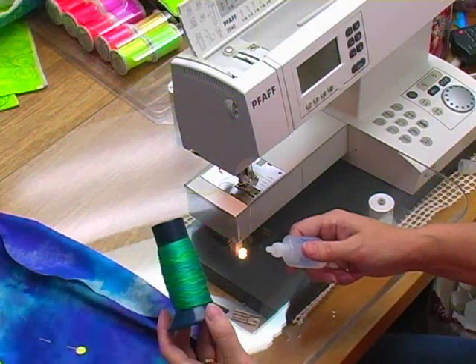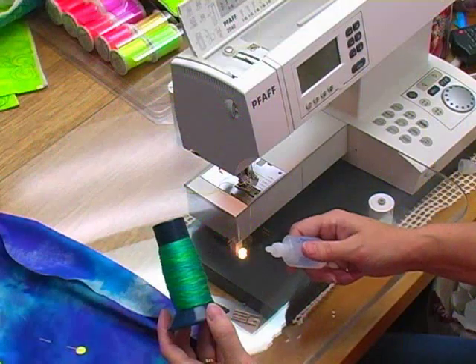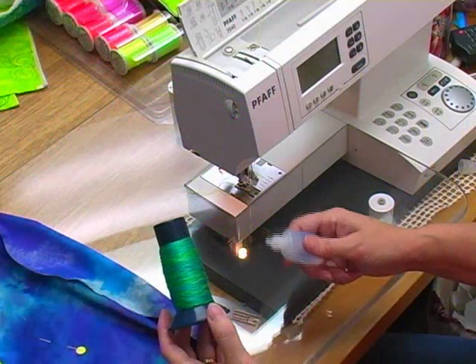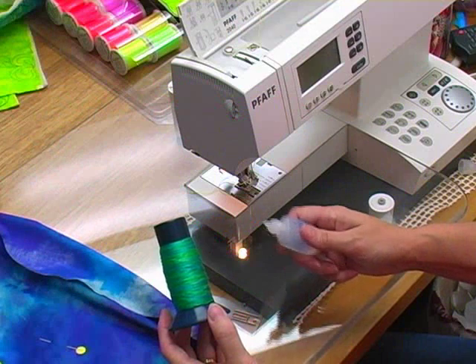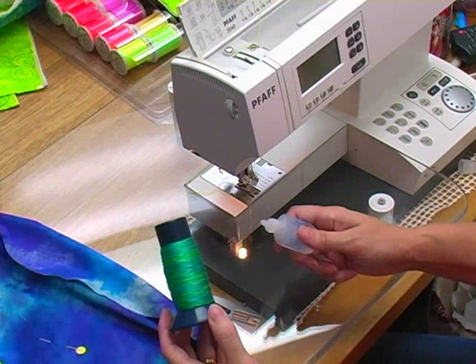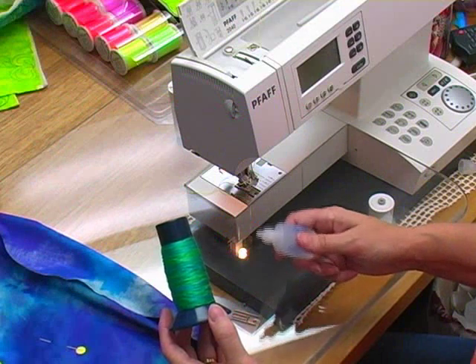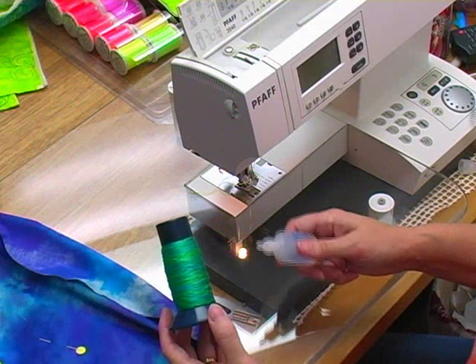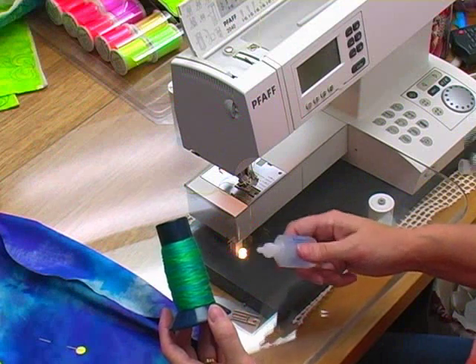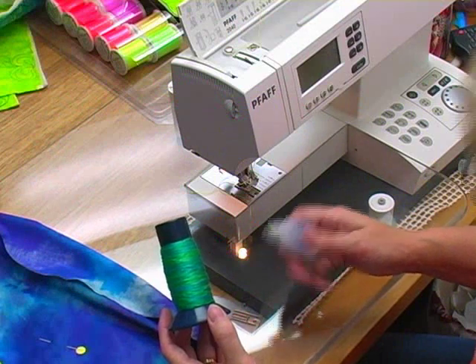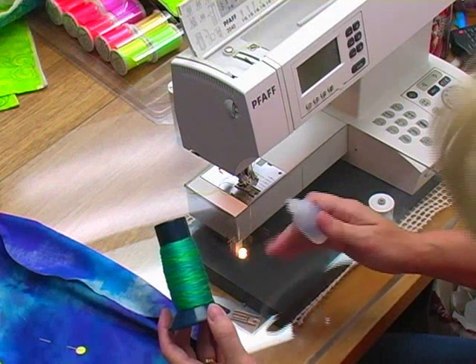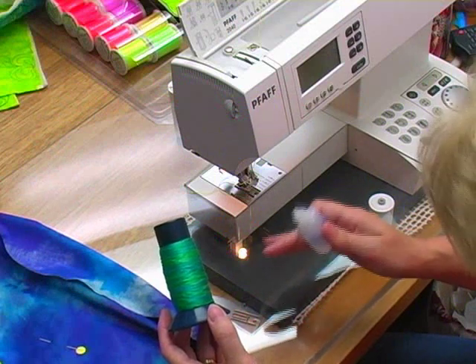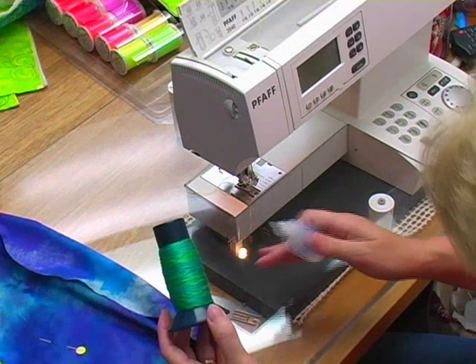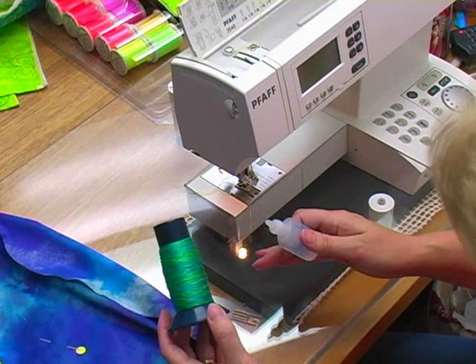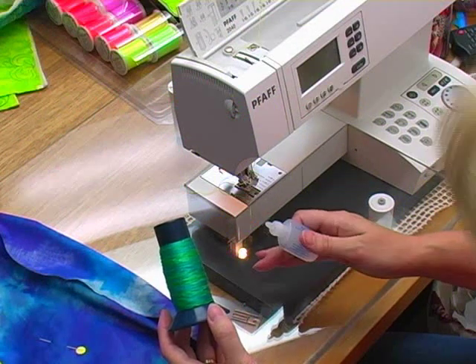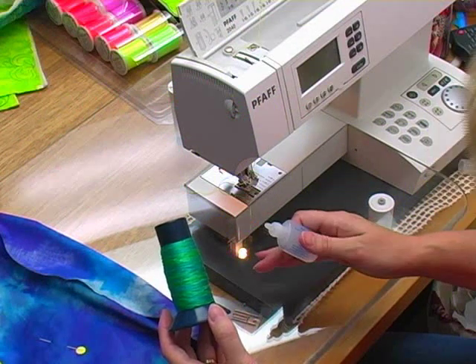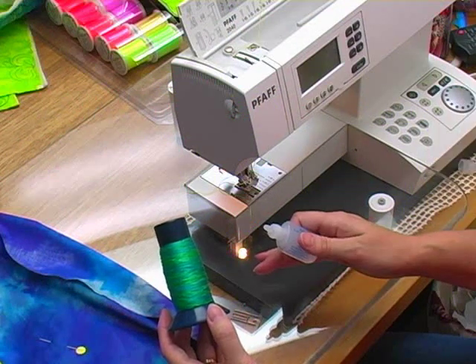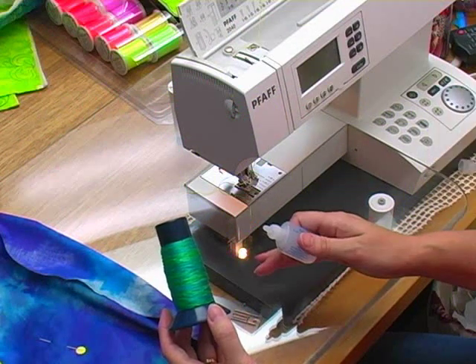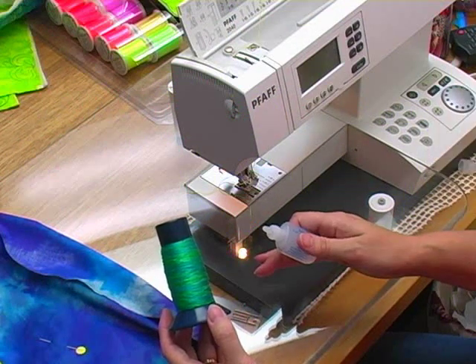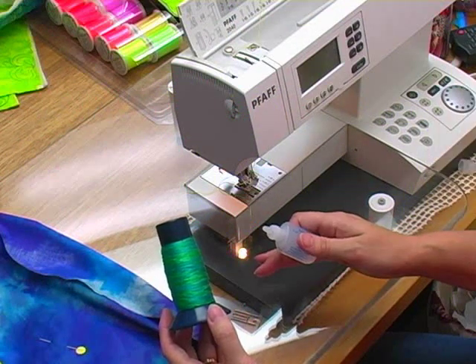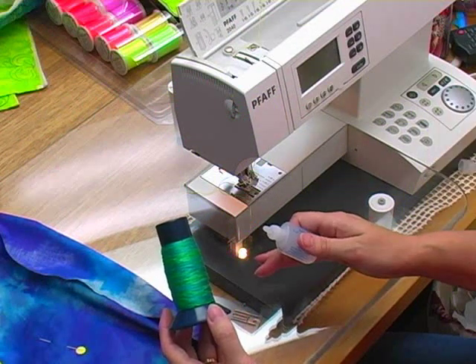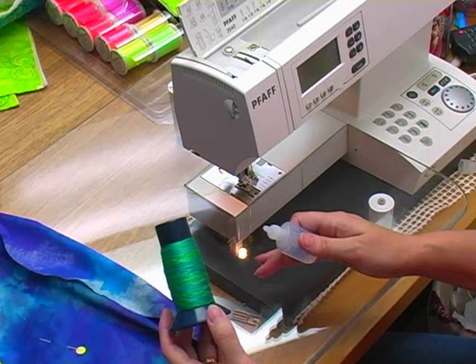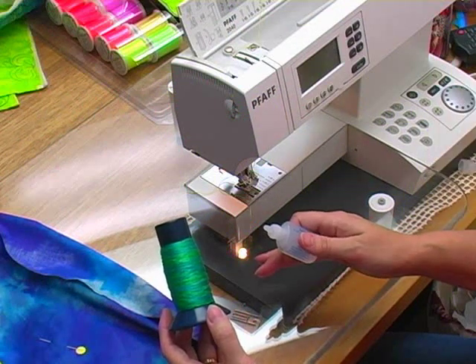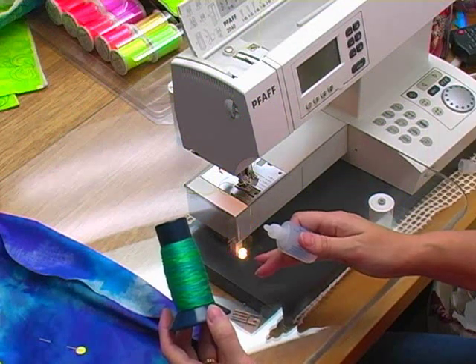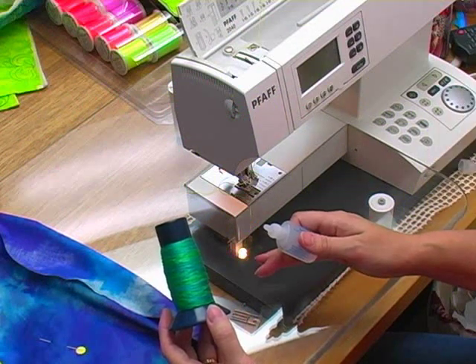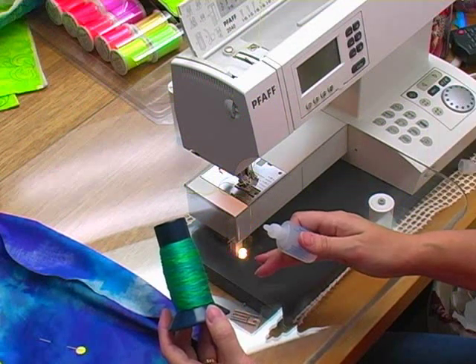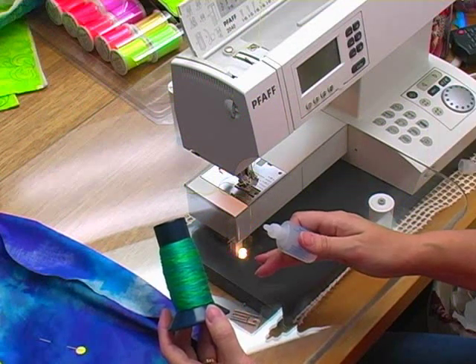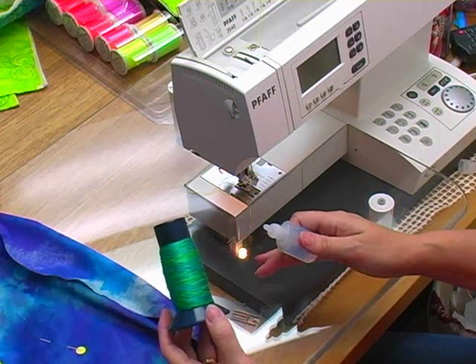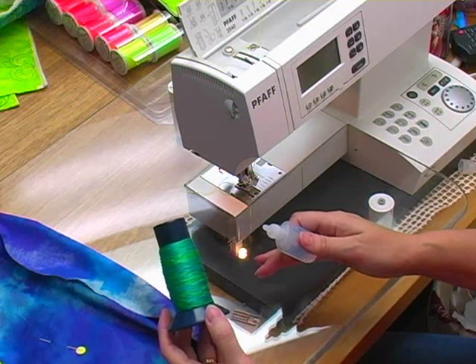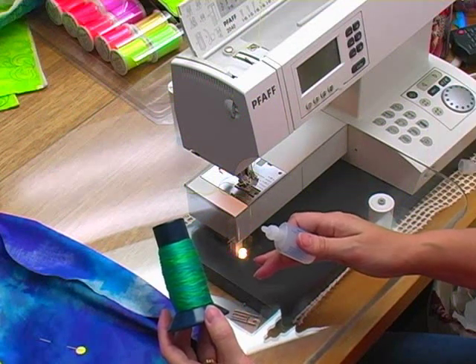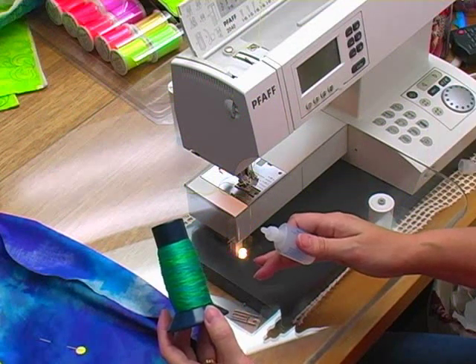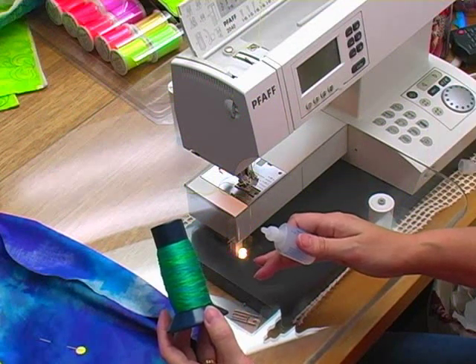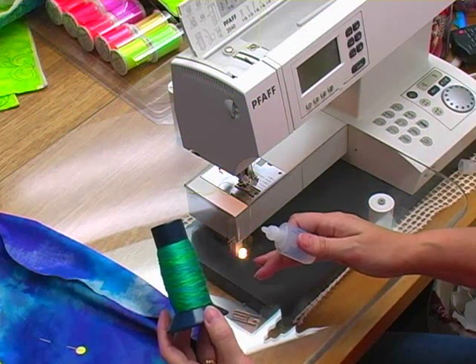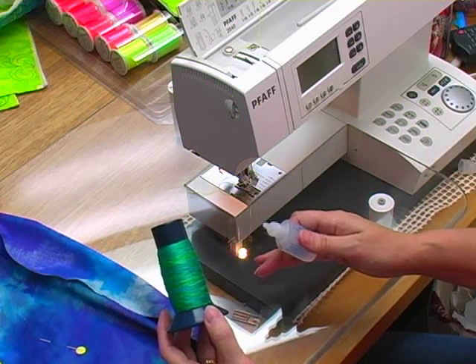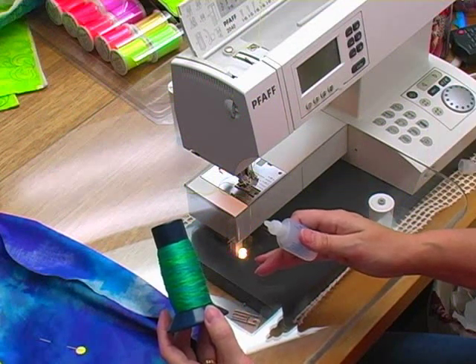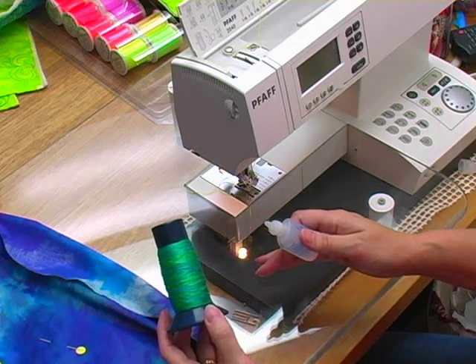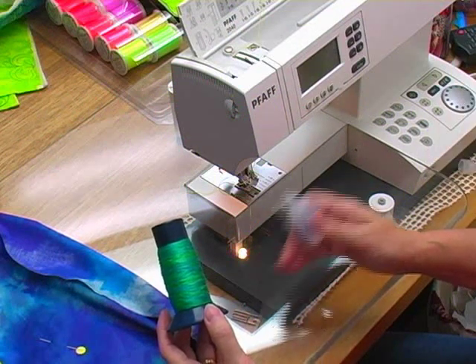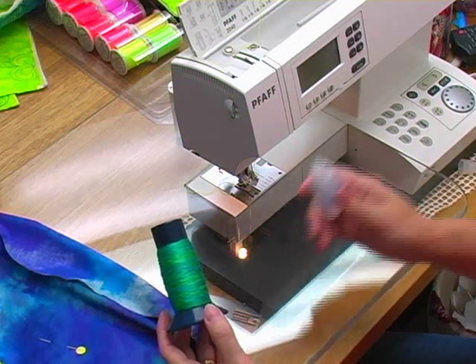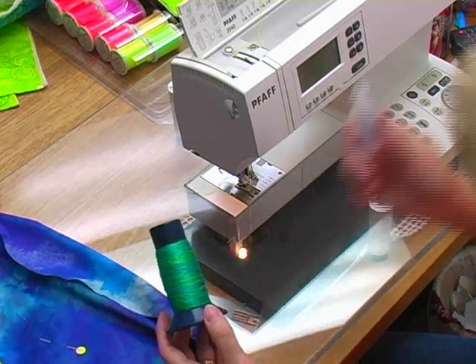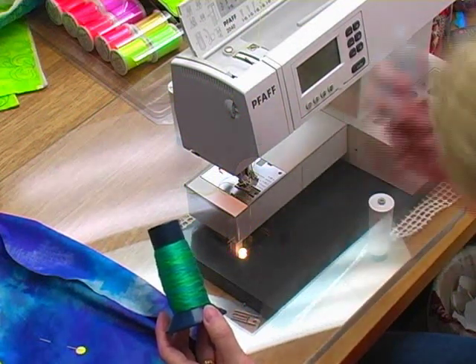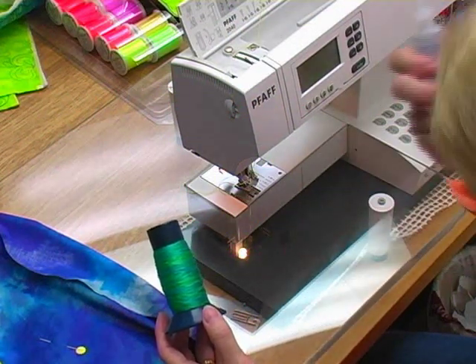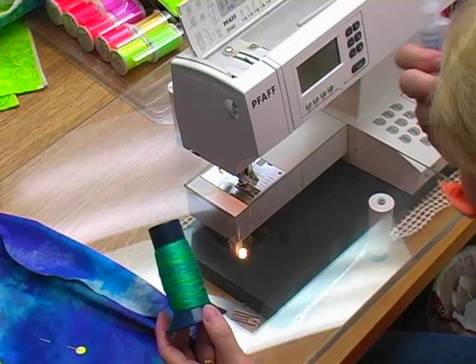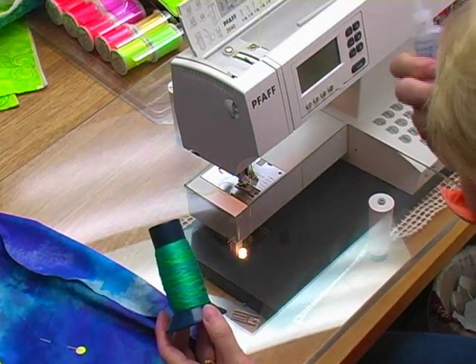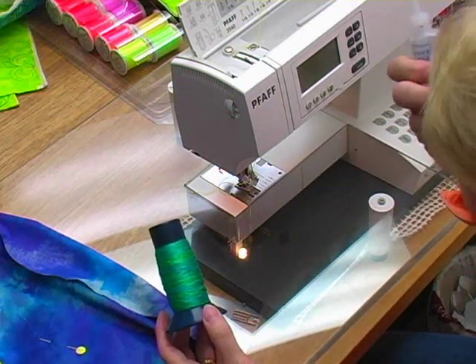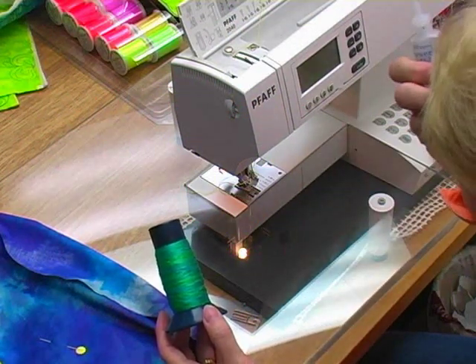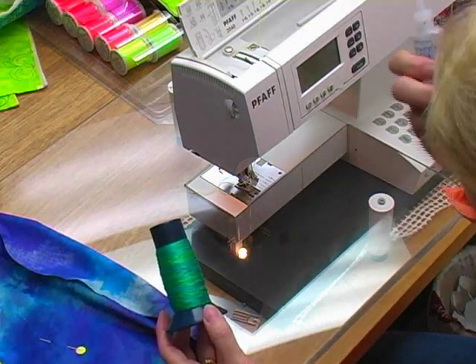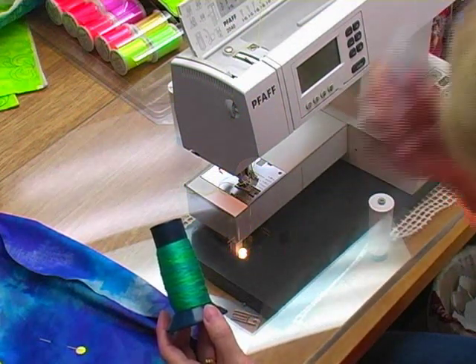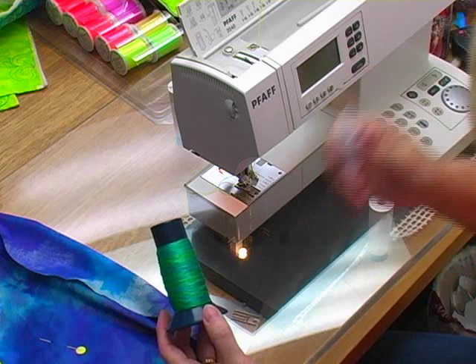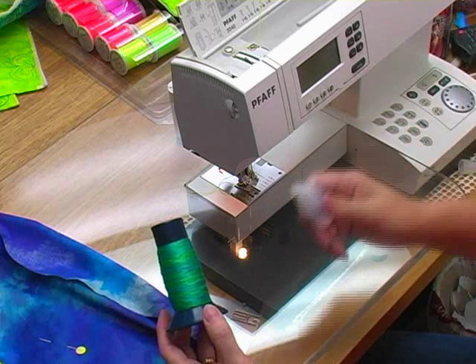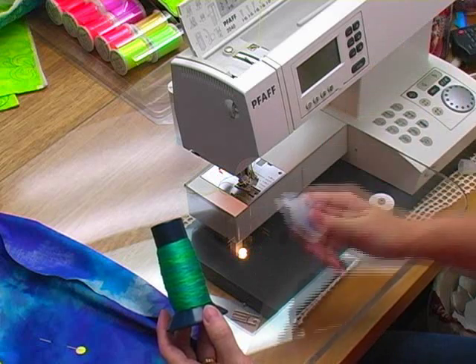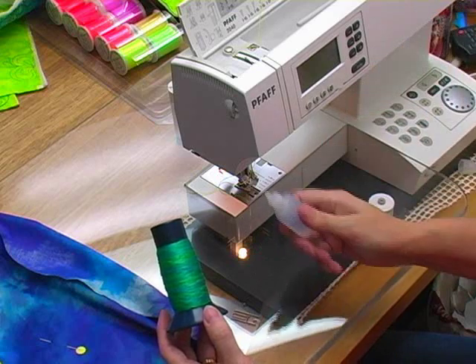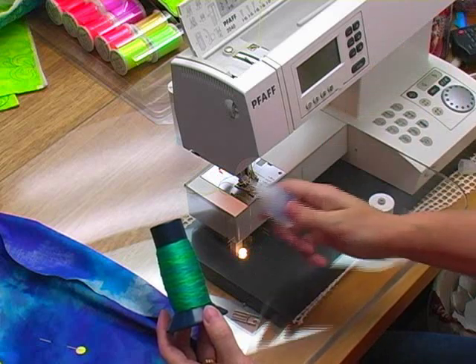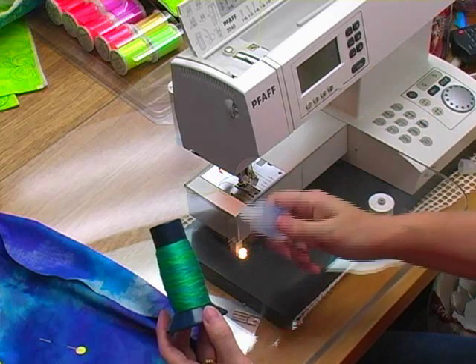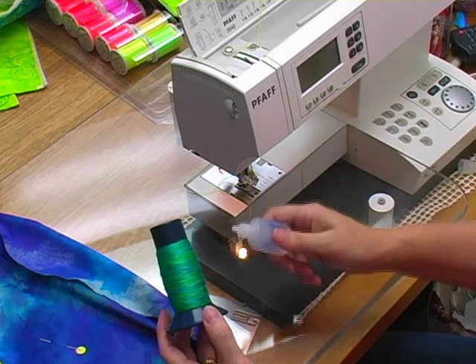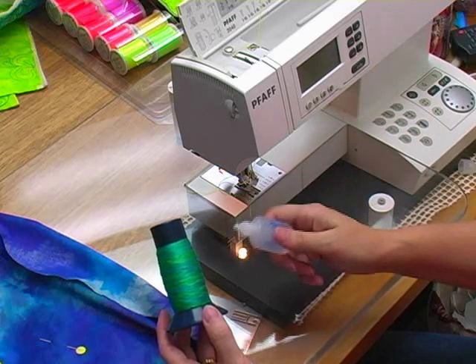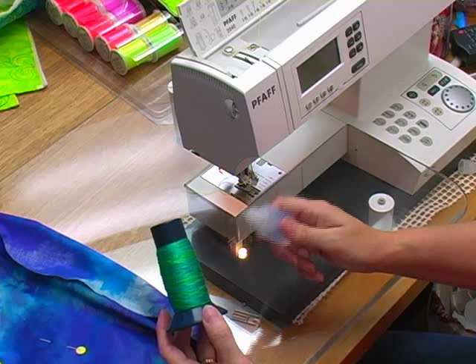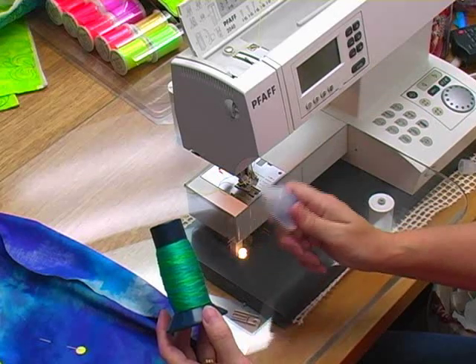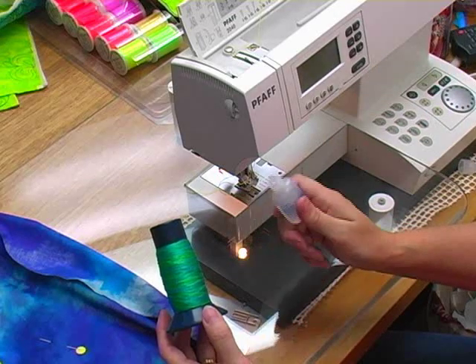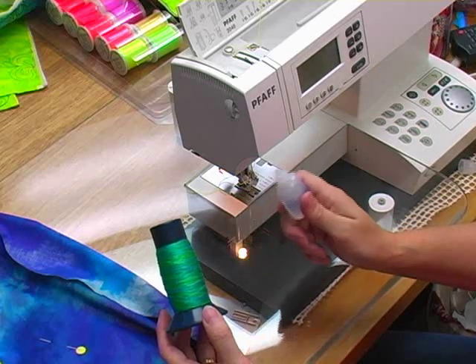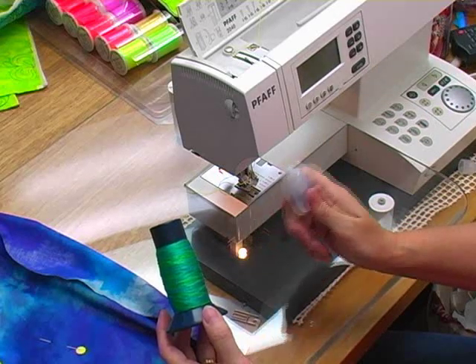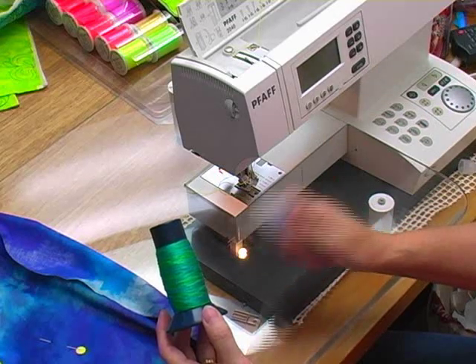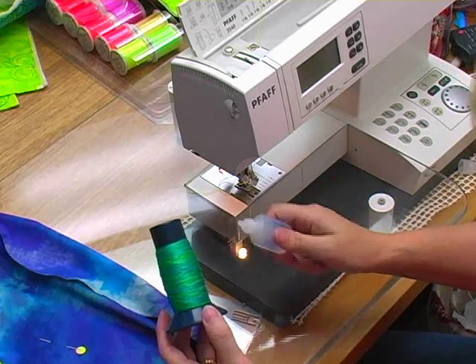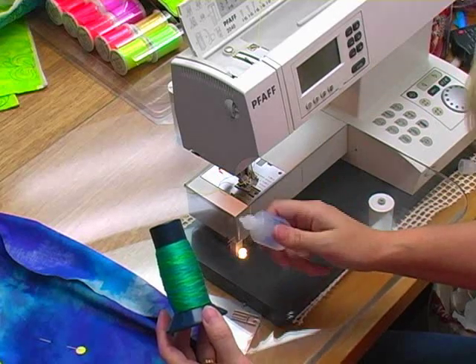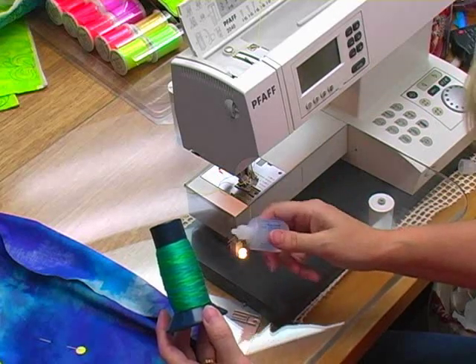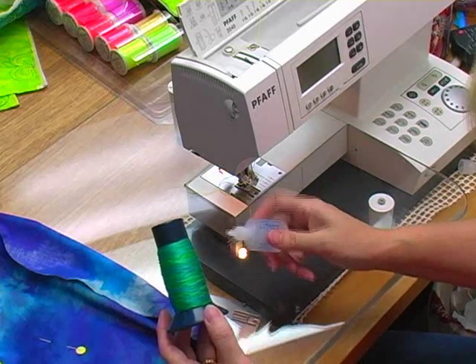We're back at the machine and I'm going to start to do some free motion thread painting on our pansy.